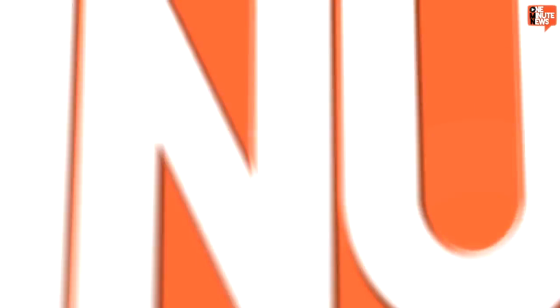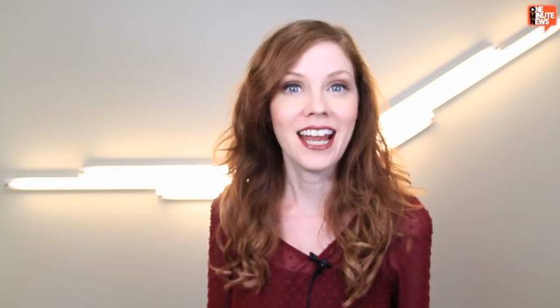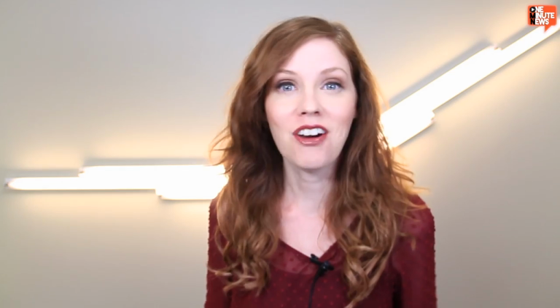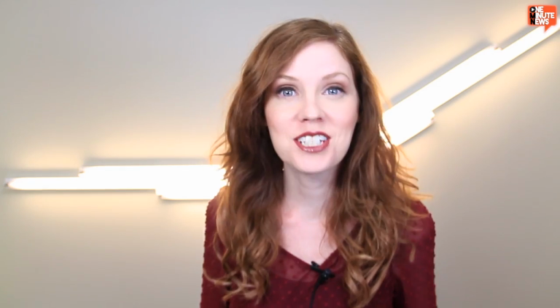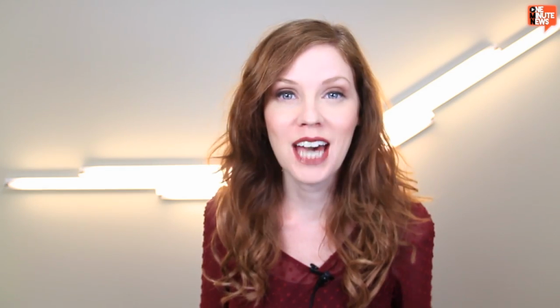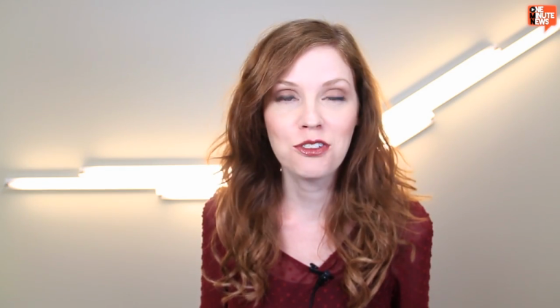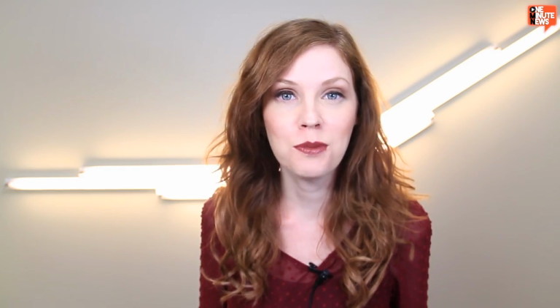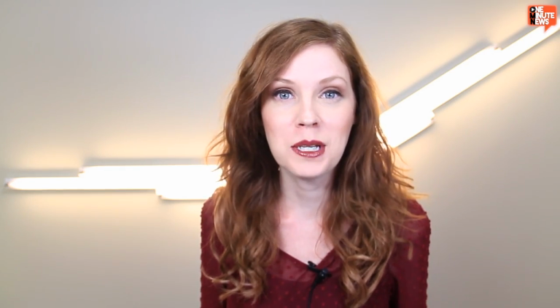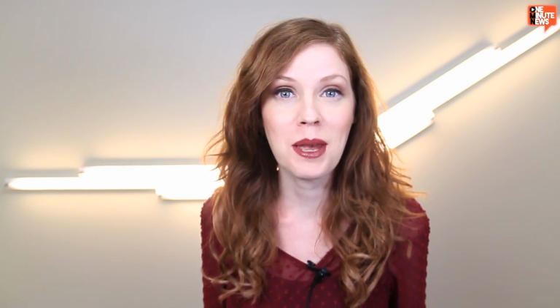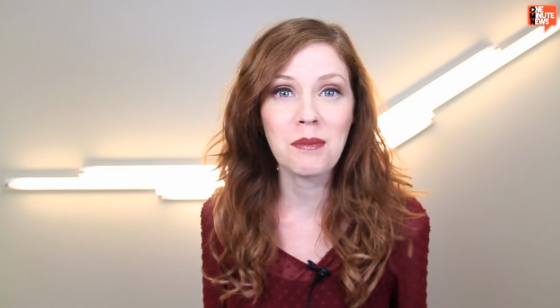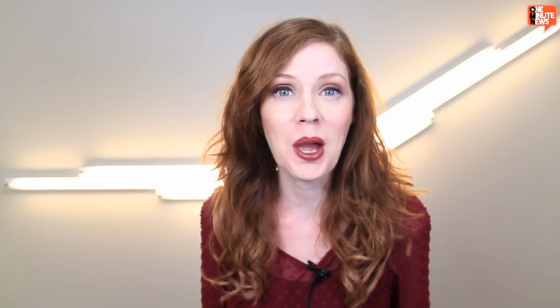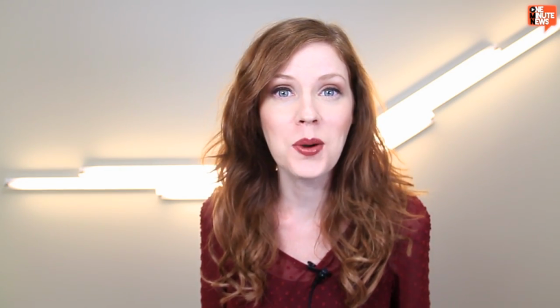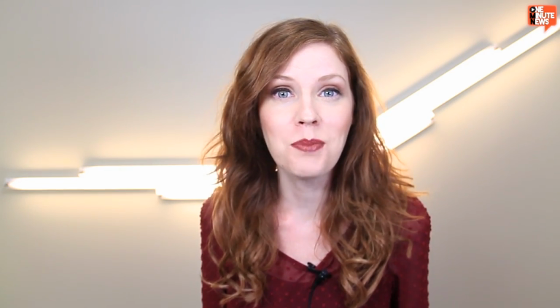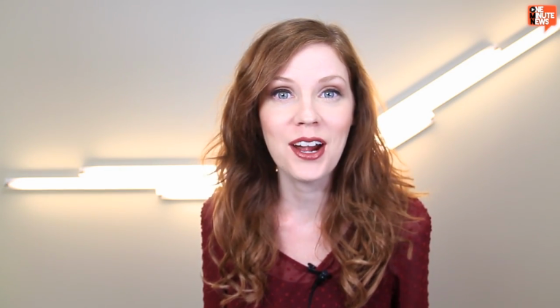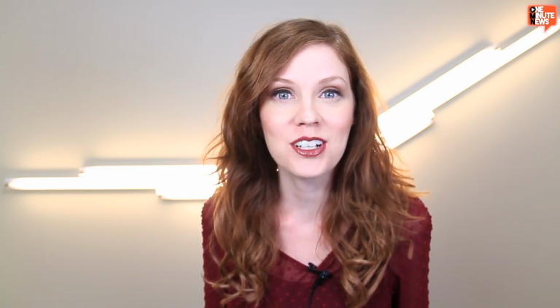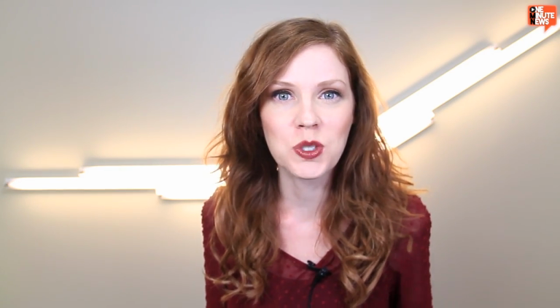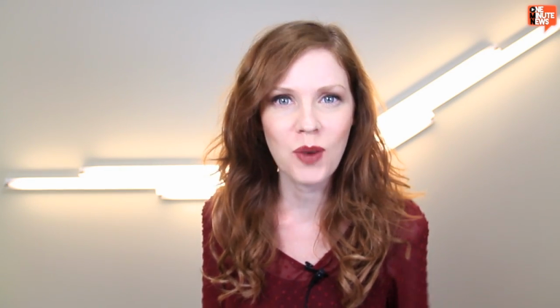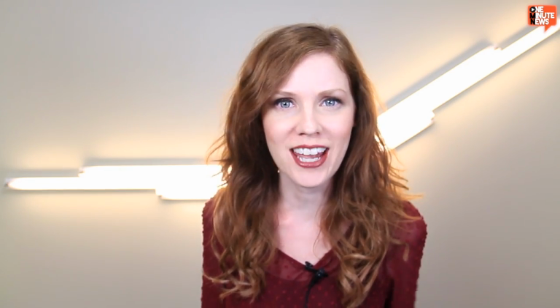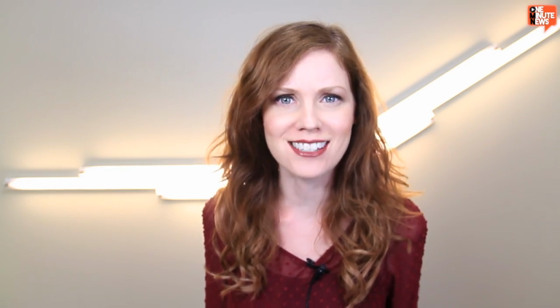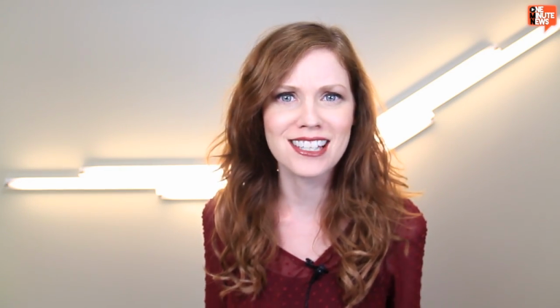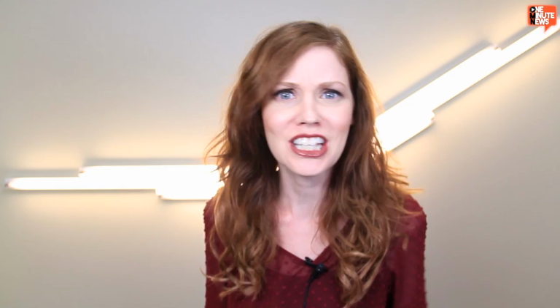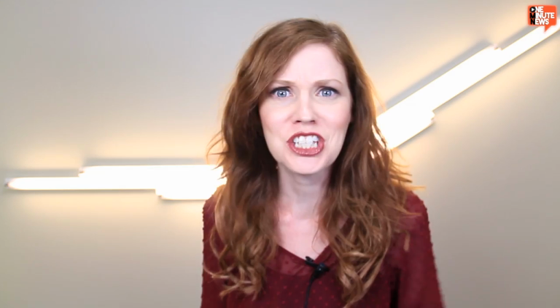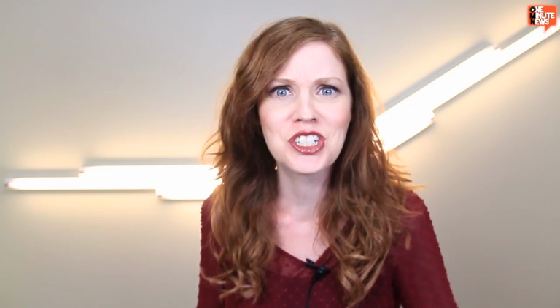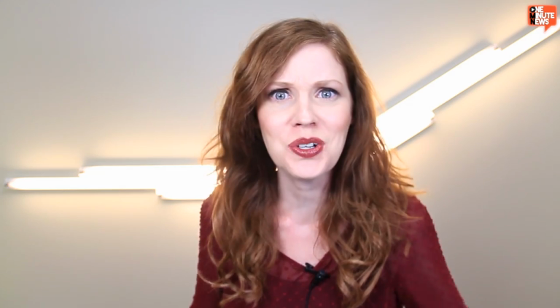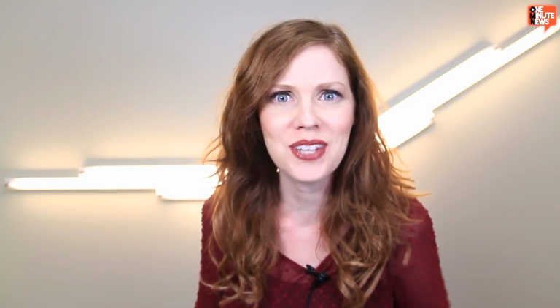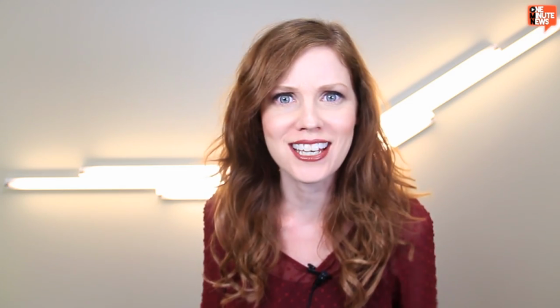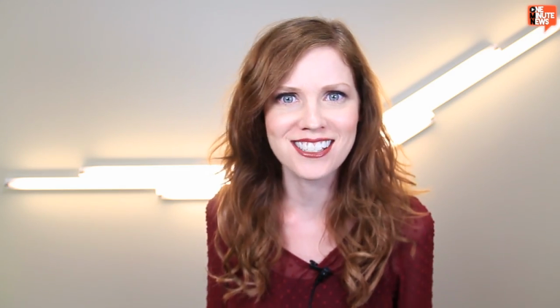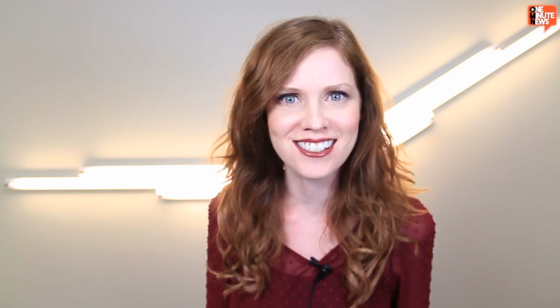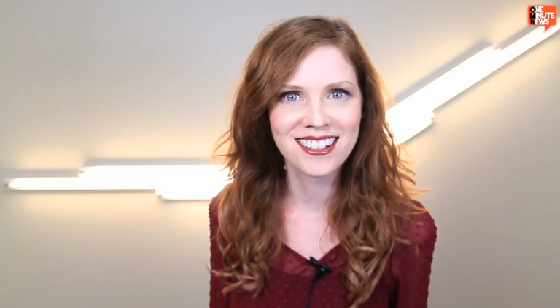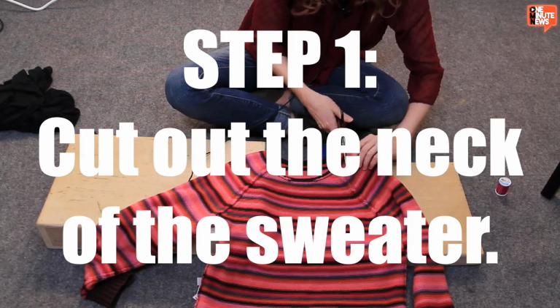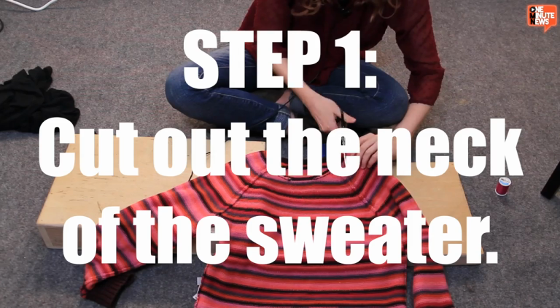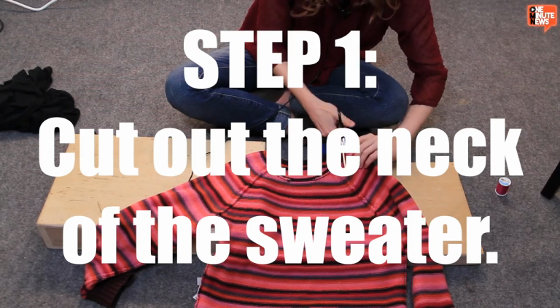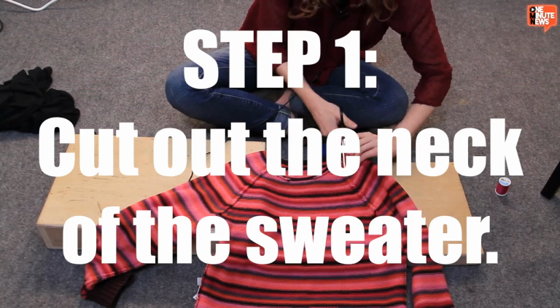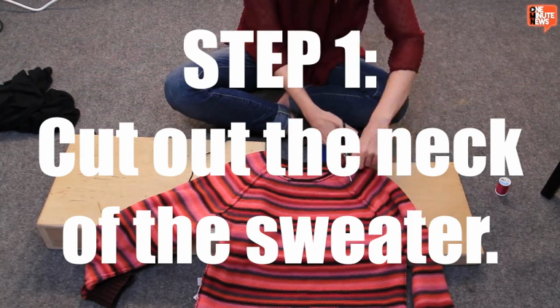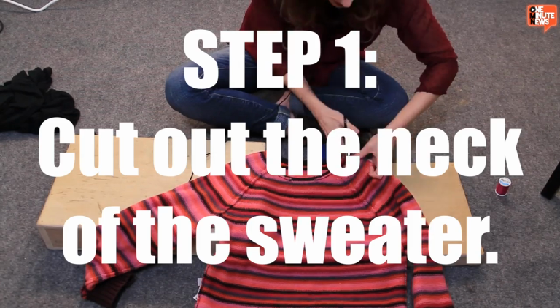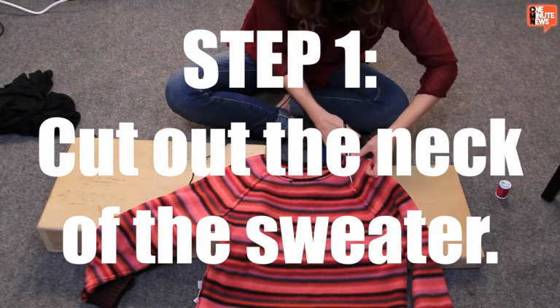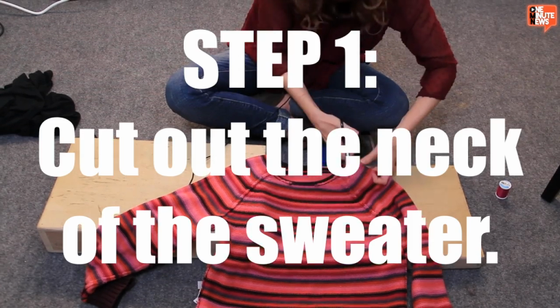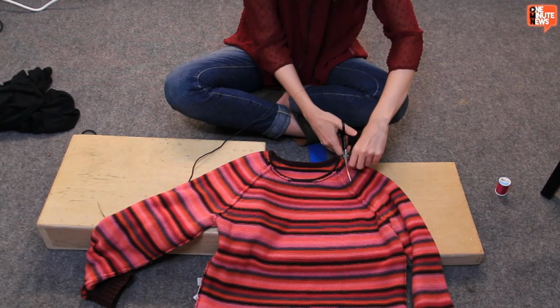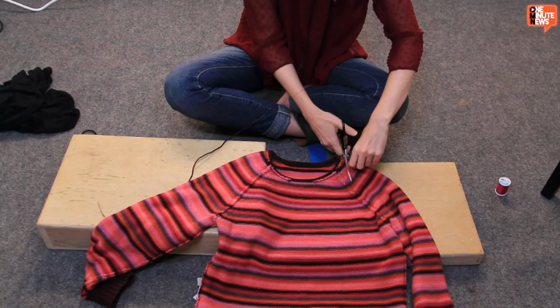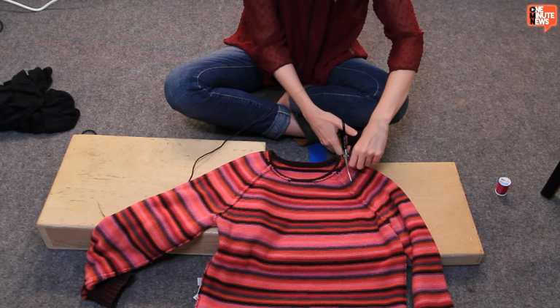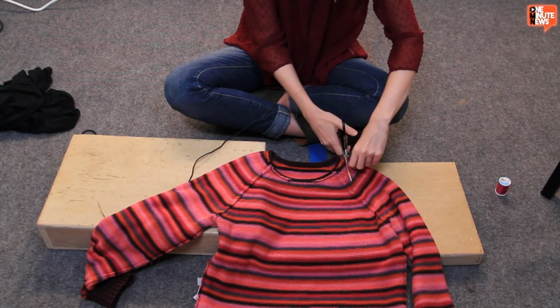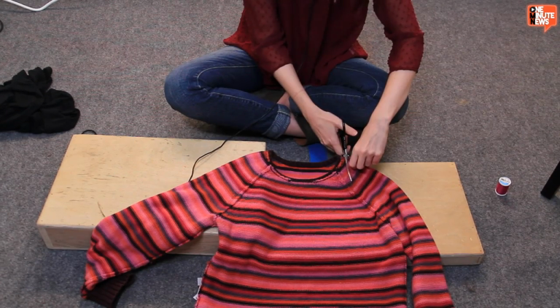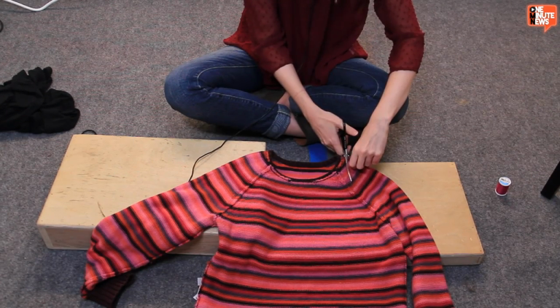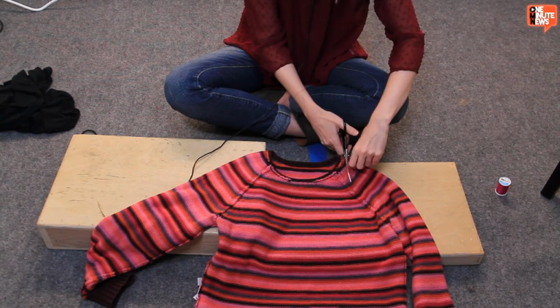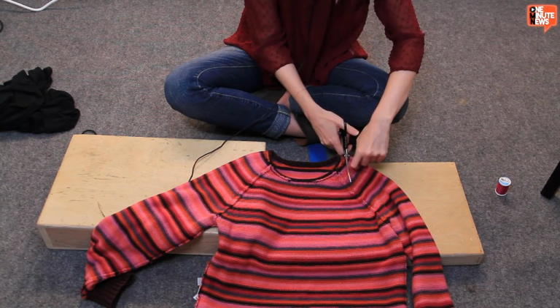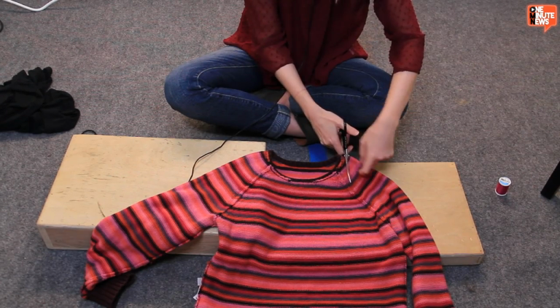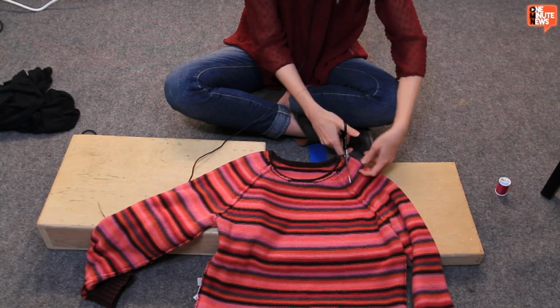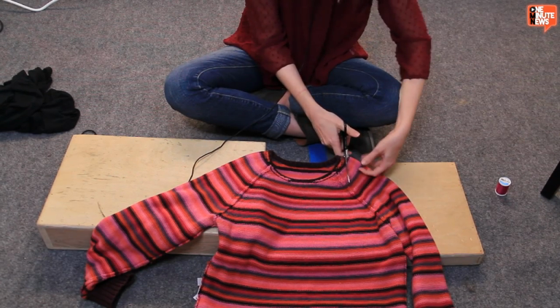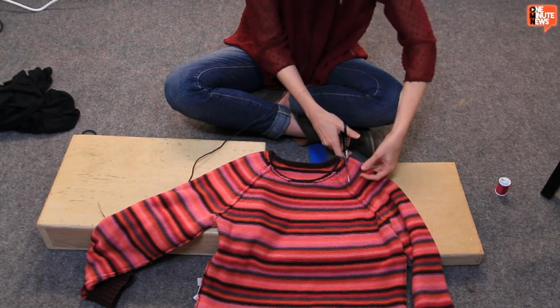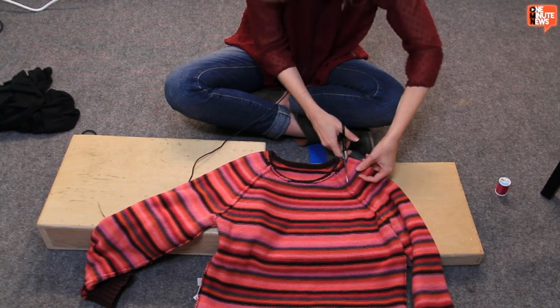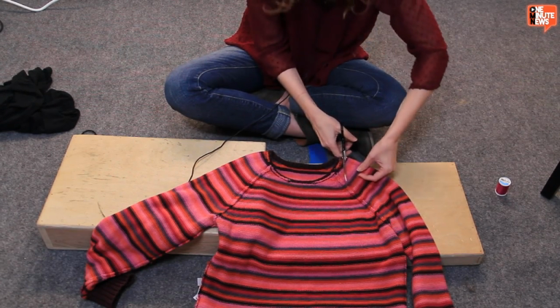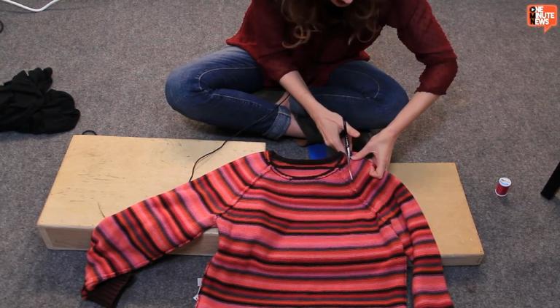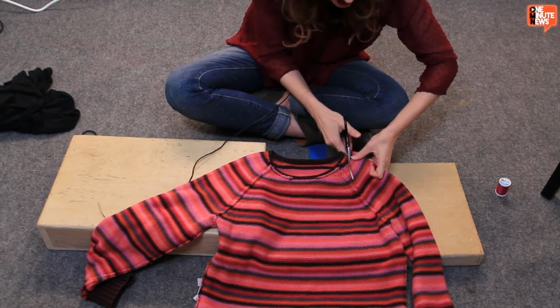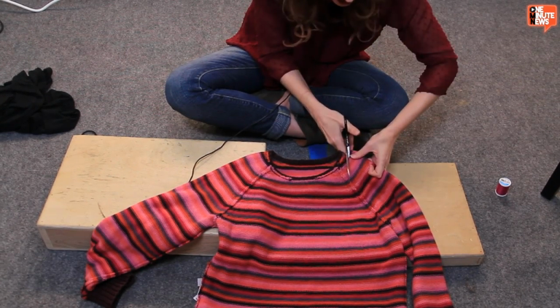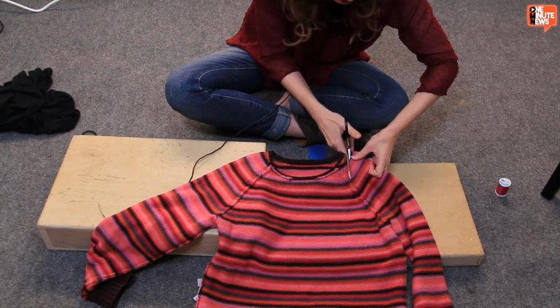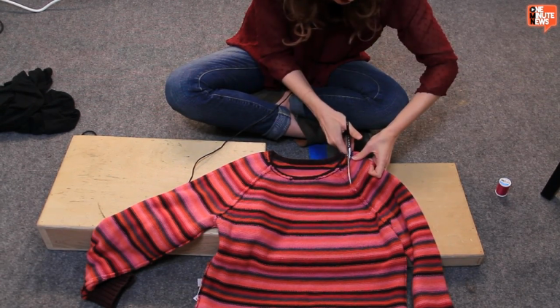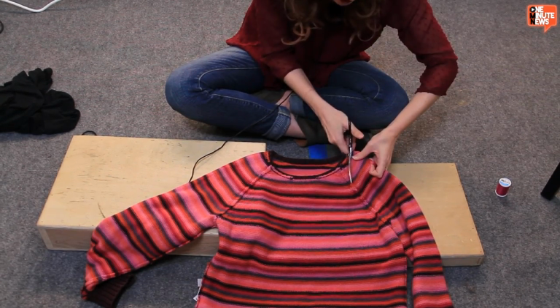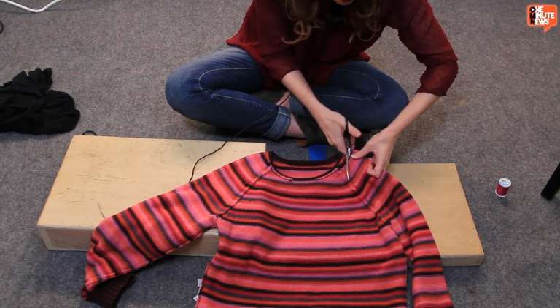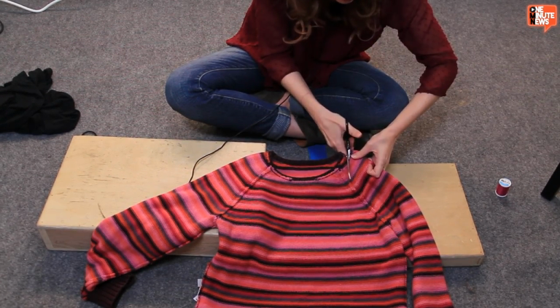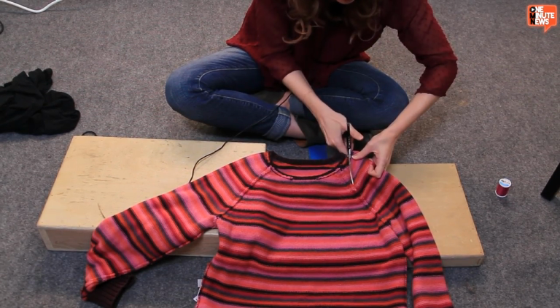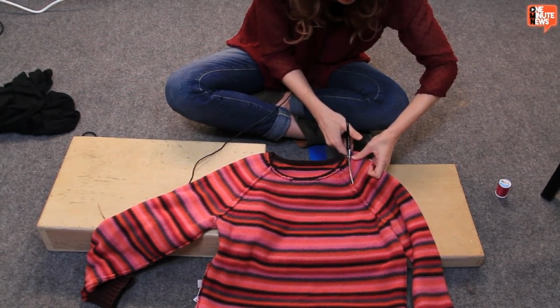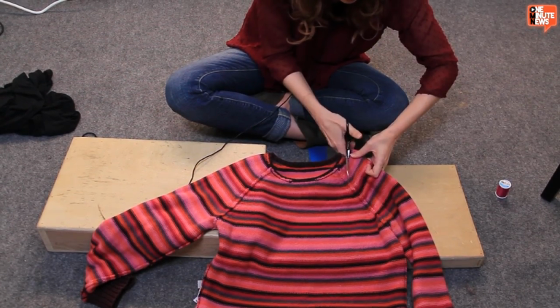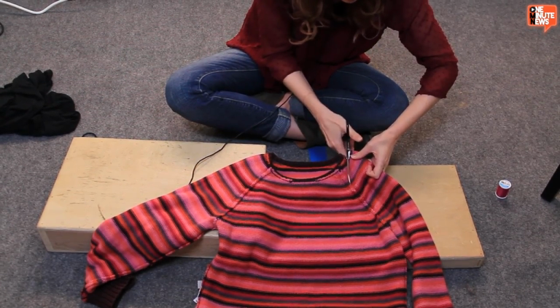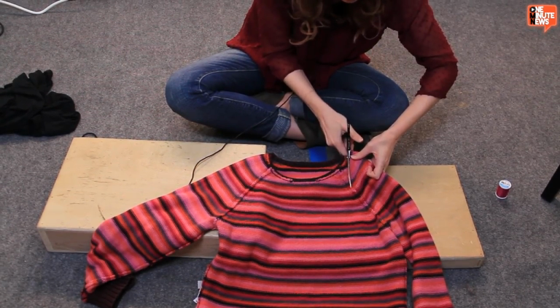Now it's time for me to make my own pair of swants. Let's do this! Cutting a sweater is hard. I should have bought sewing scissors.